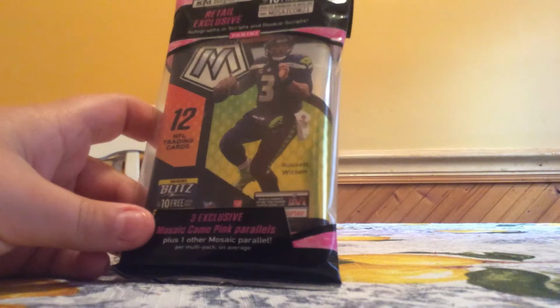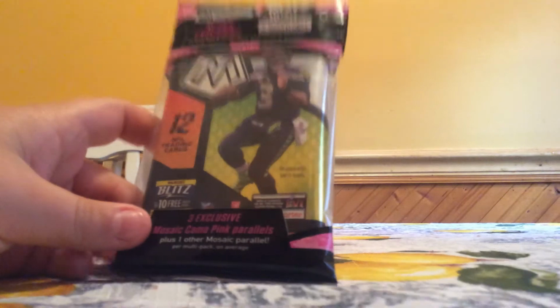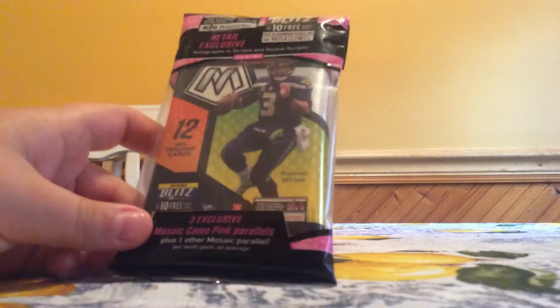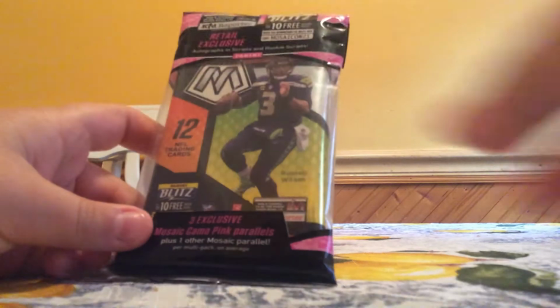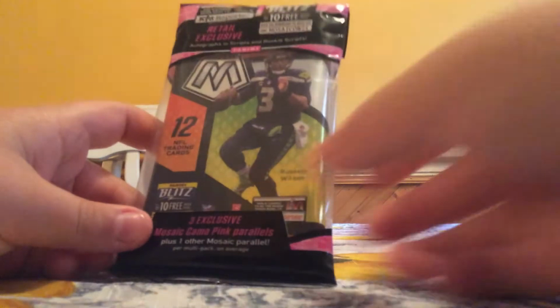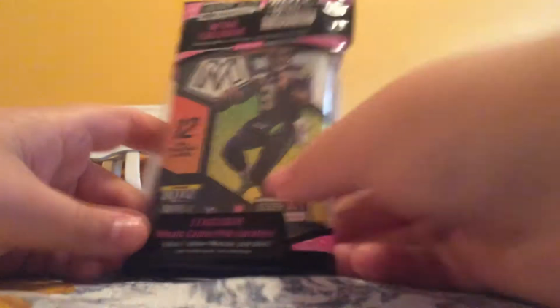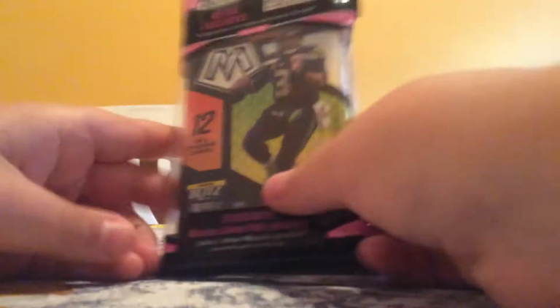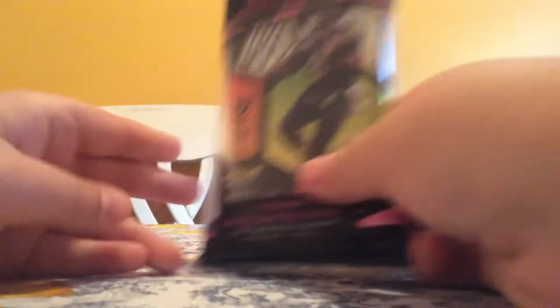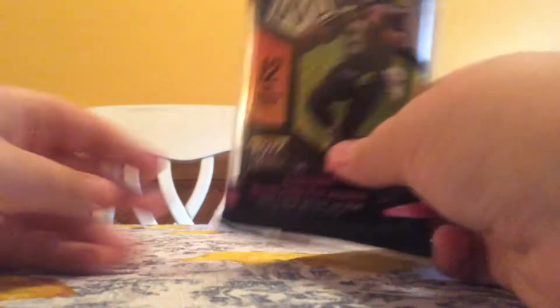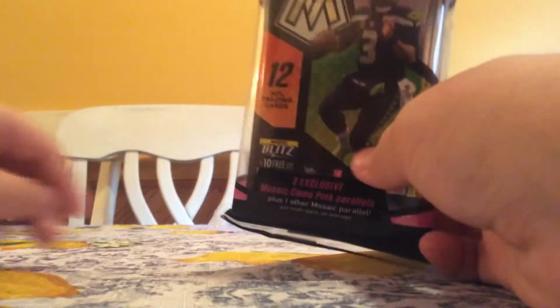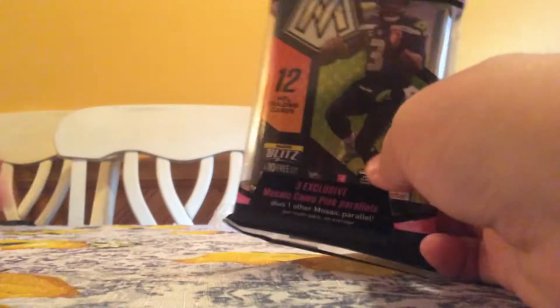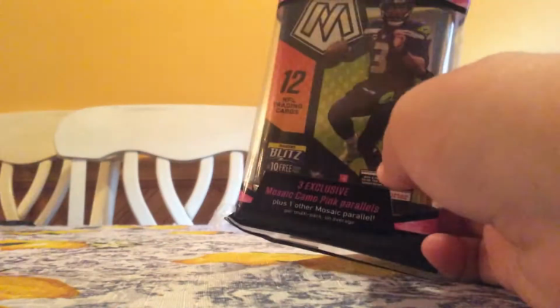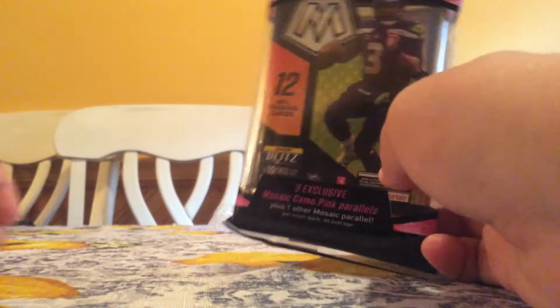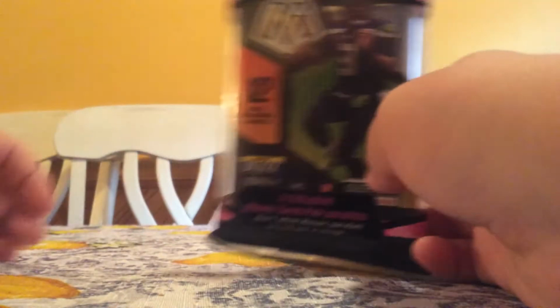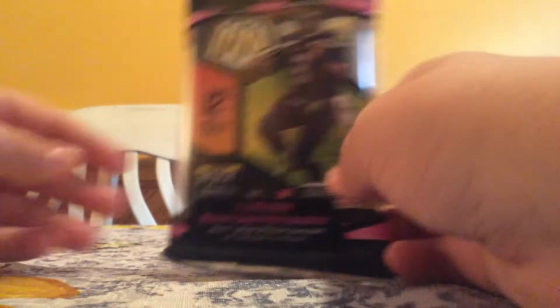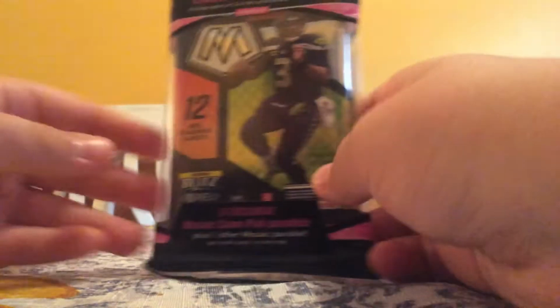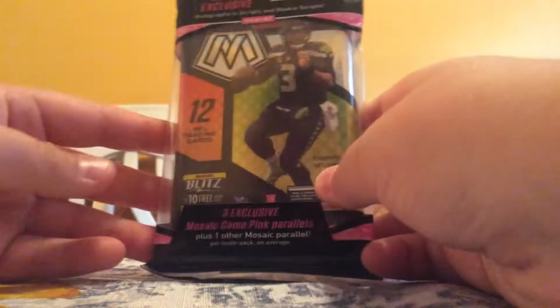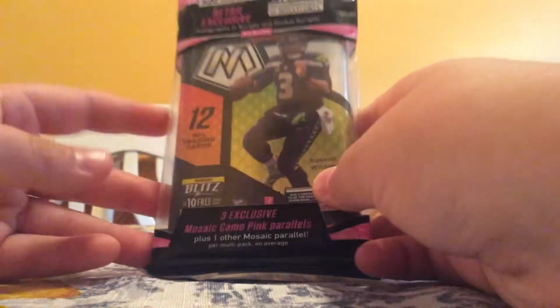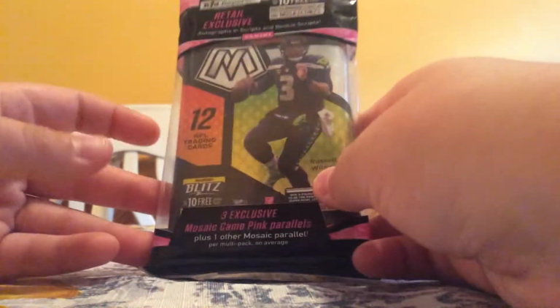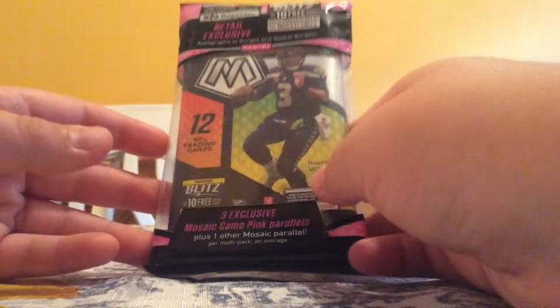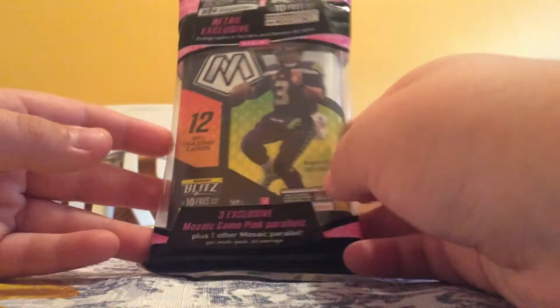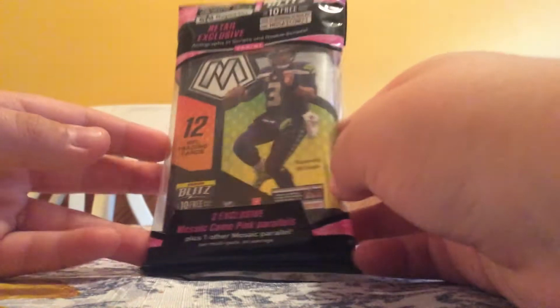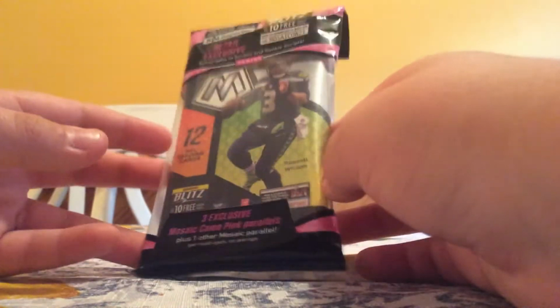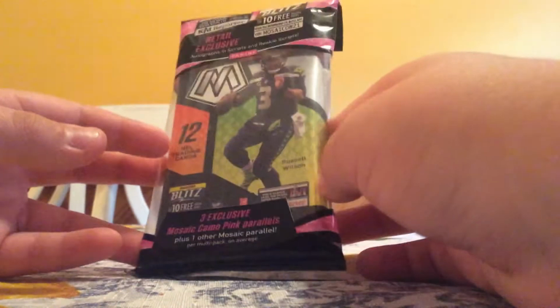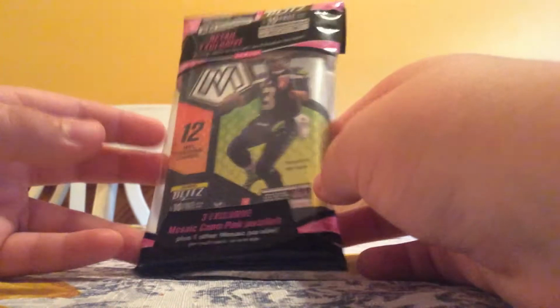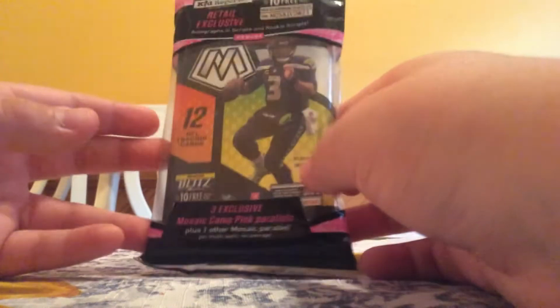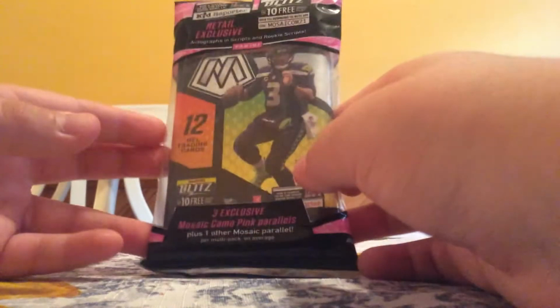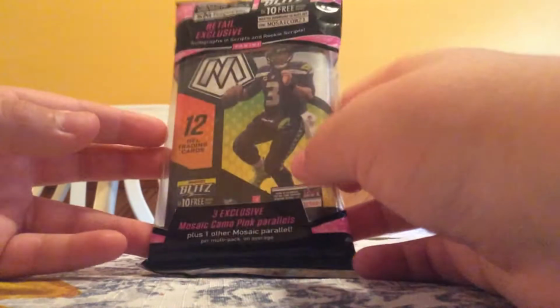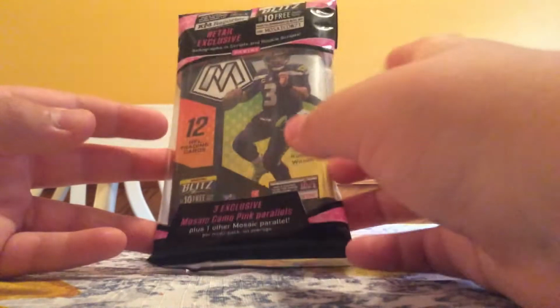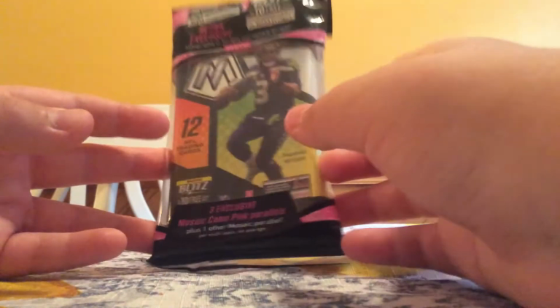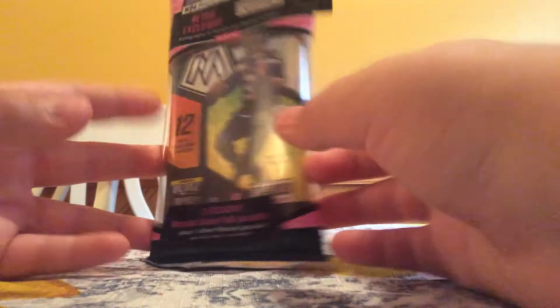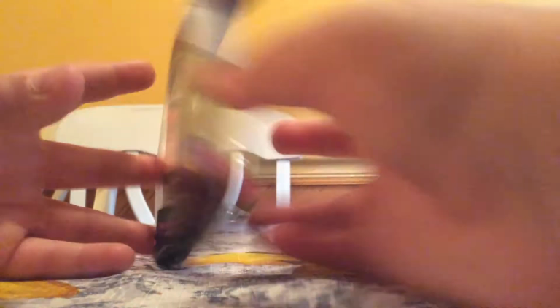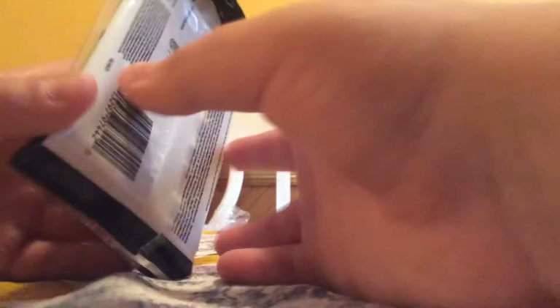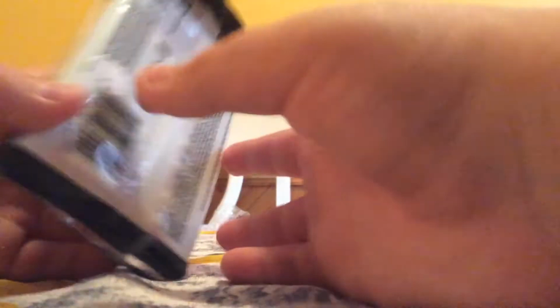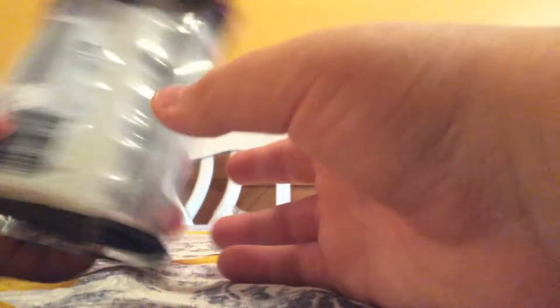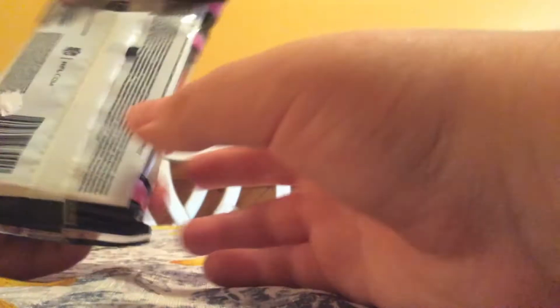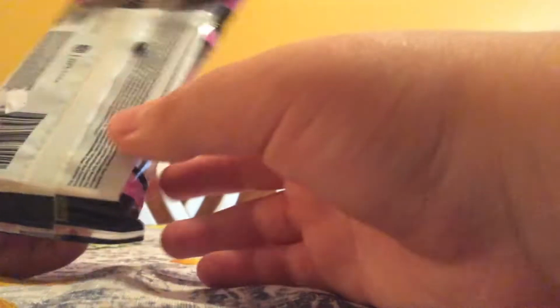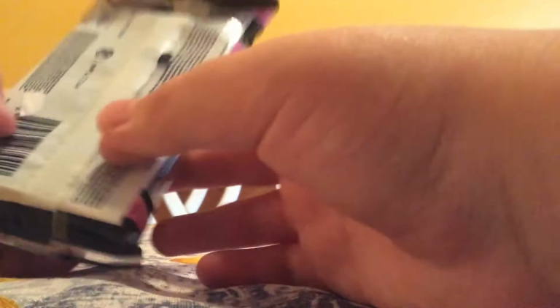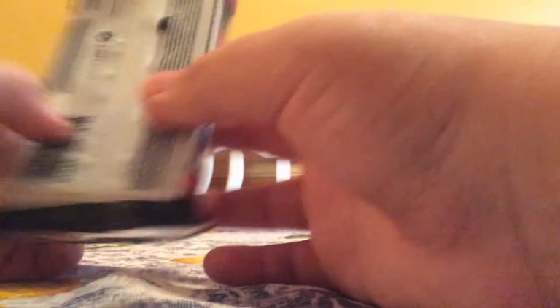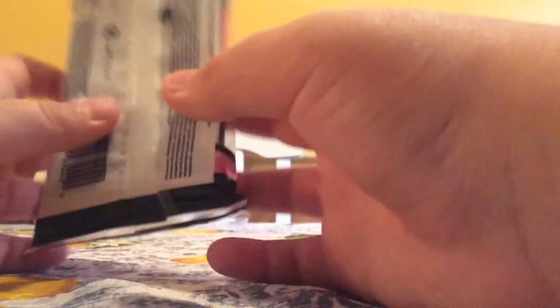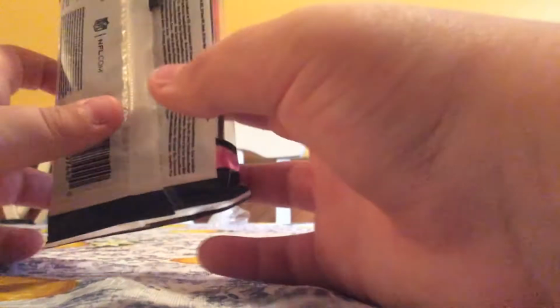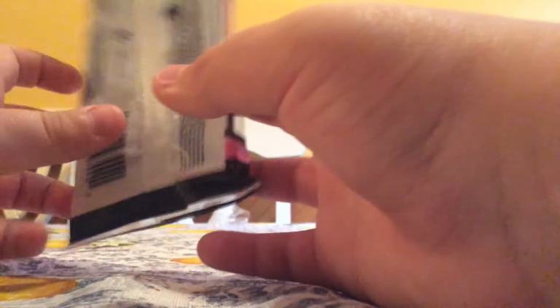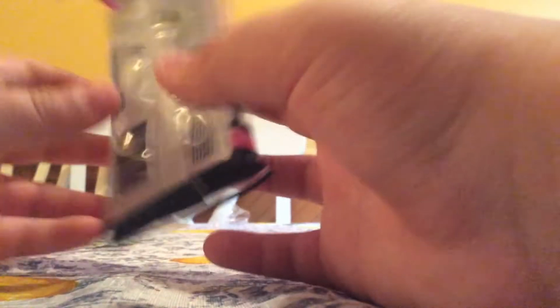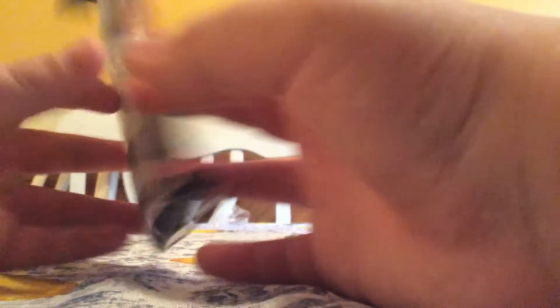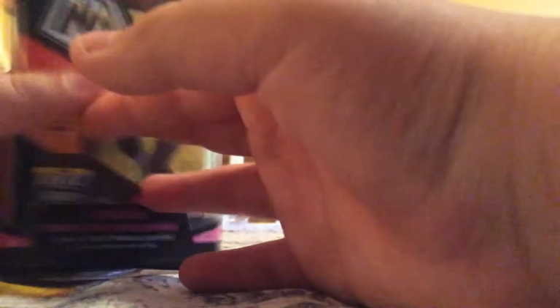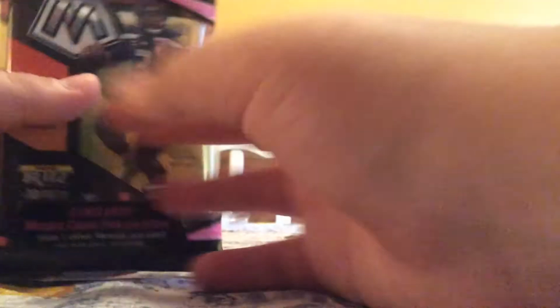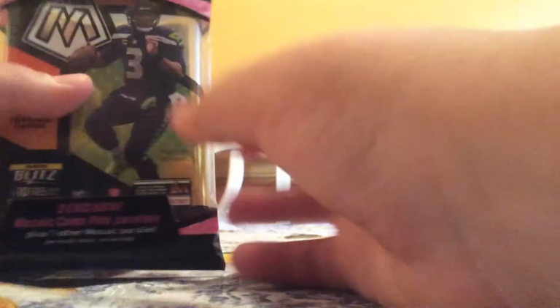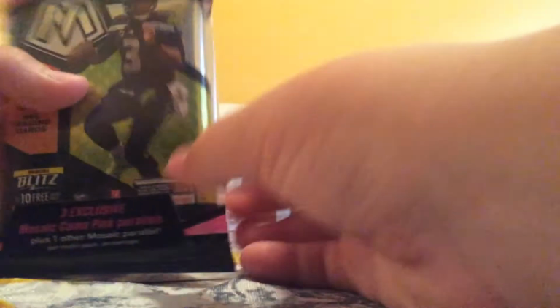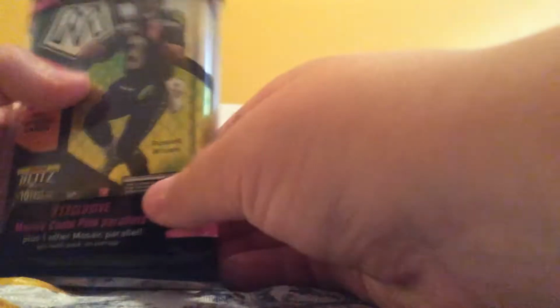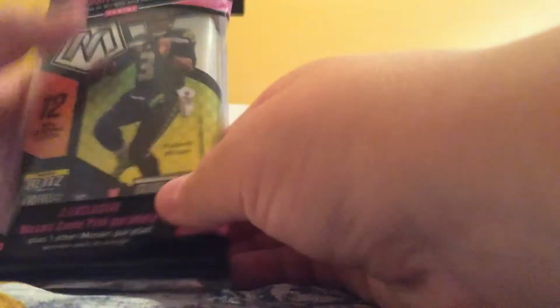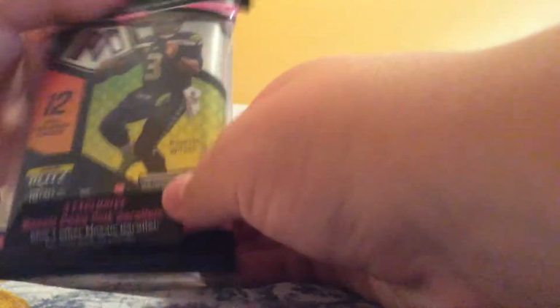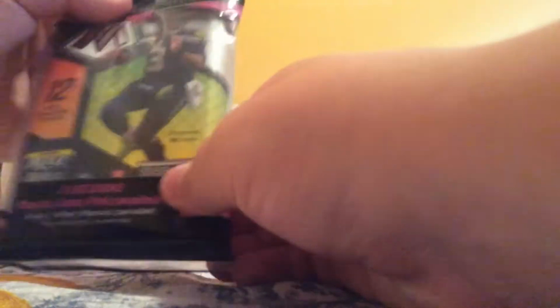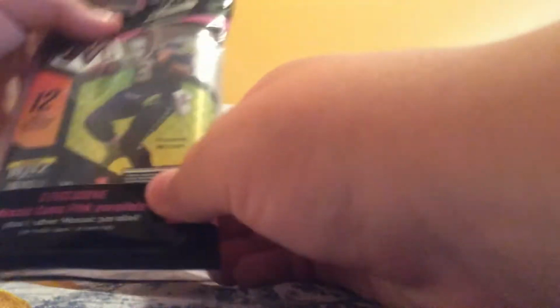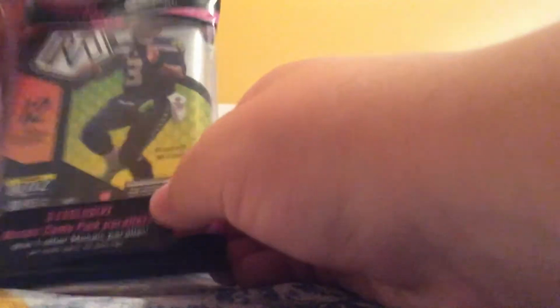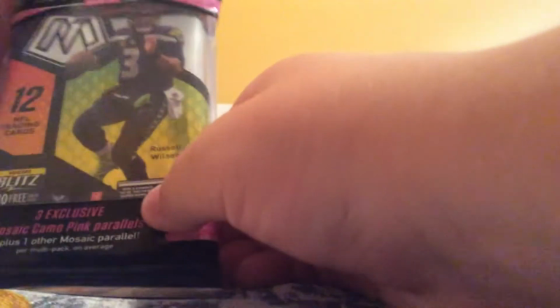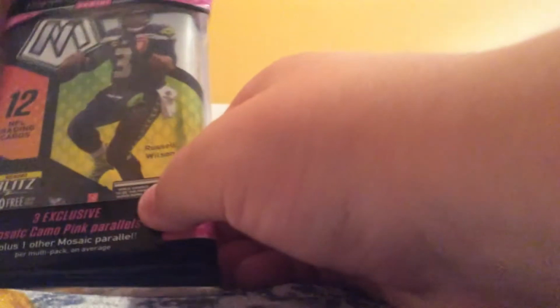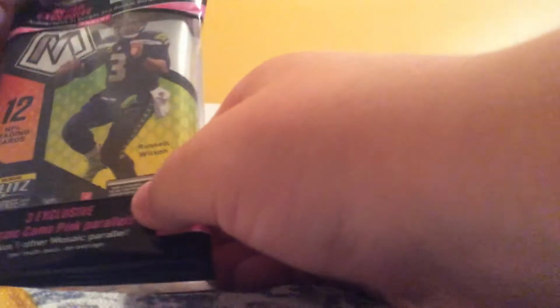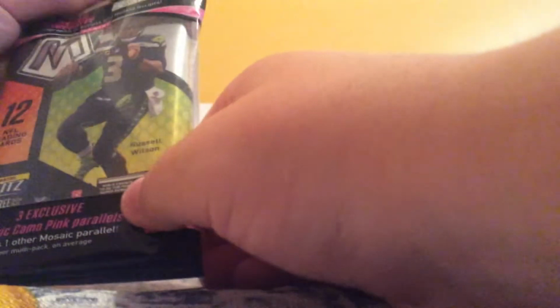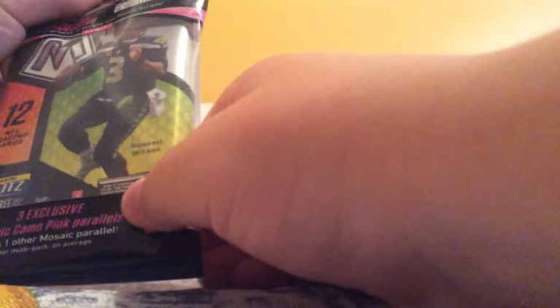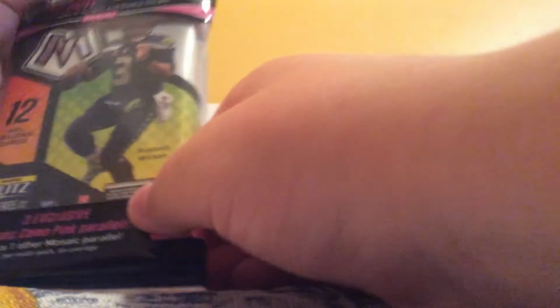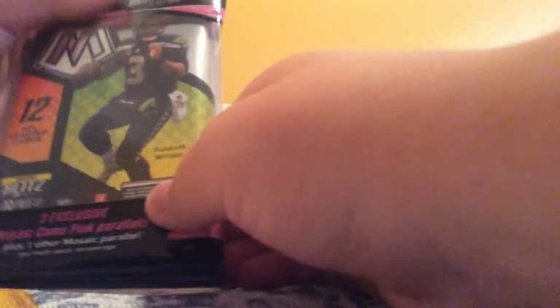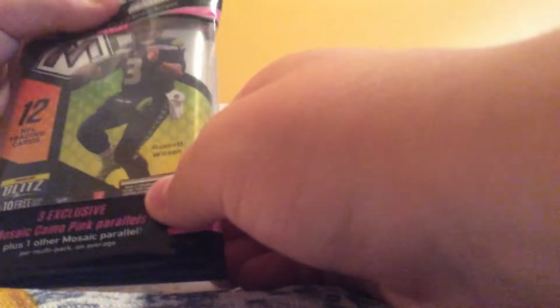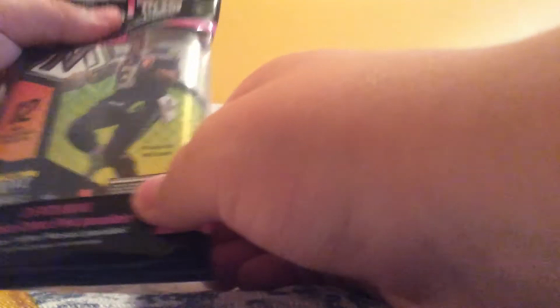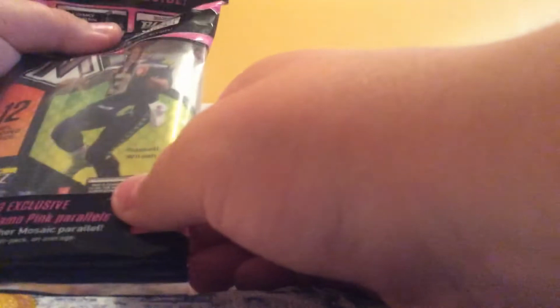Hey everybody, it's Enzo, and today we're going to be opening one pack of Mosaic. It's a cello pack that I got.